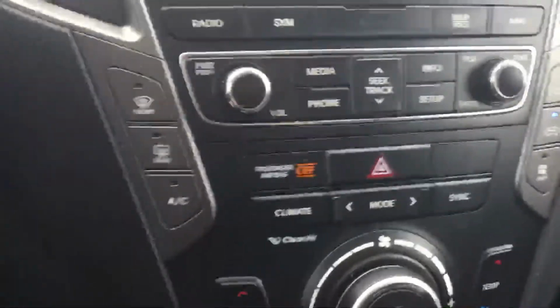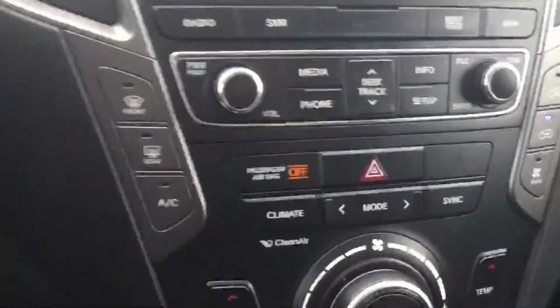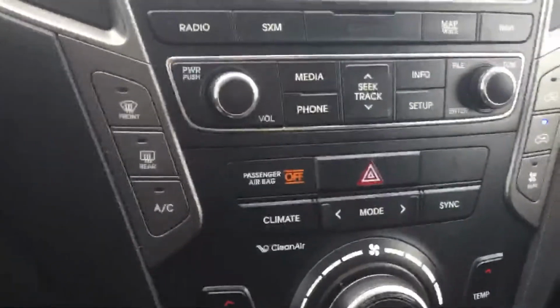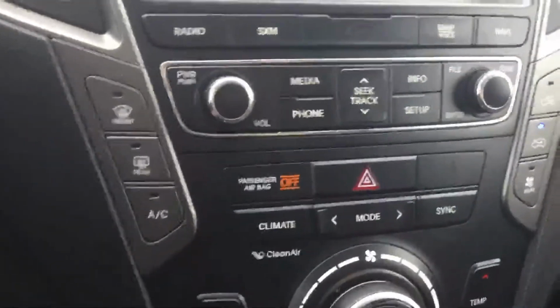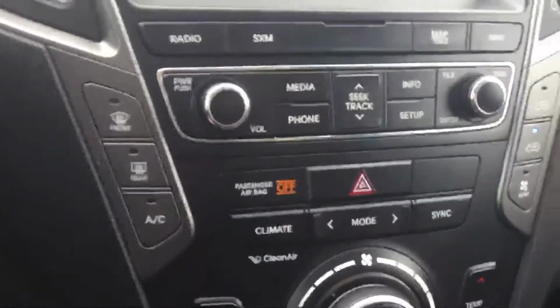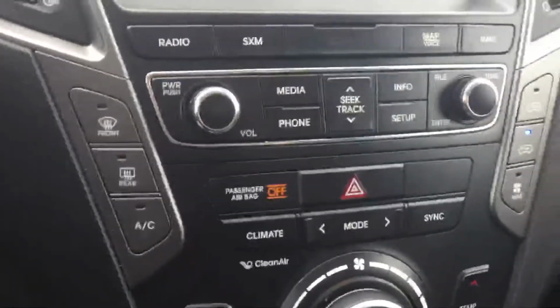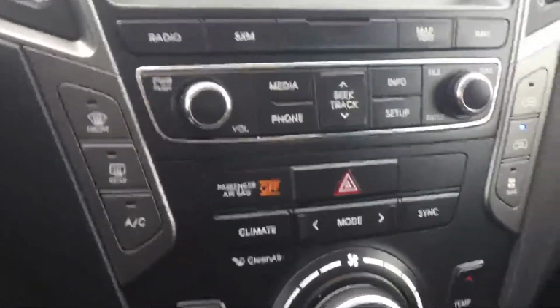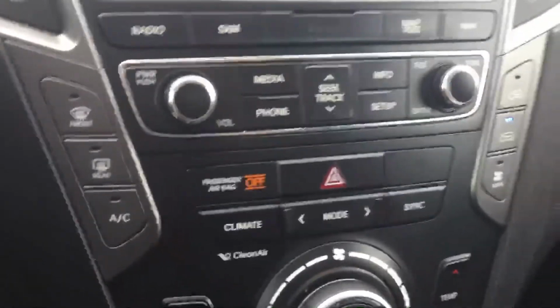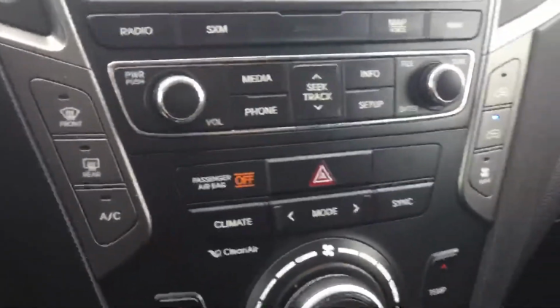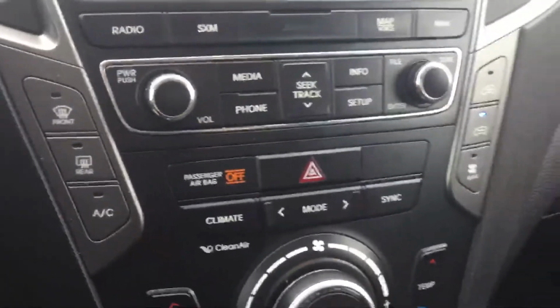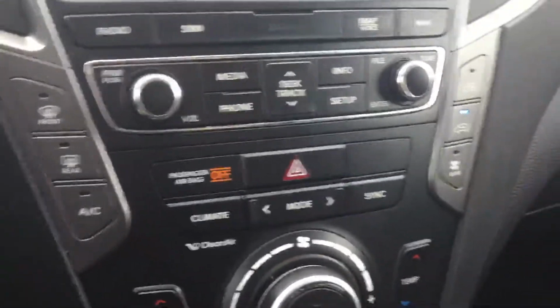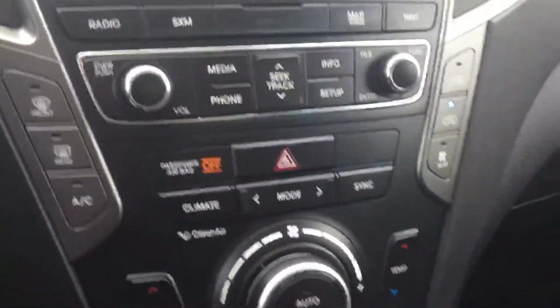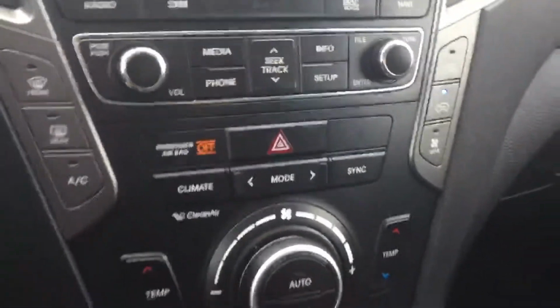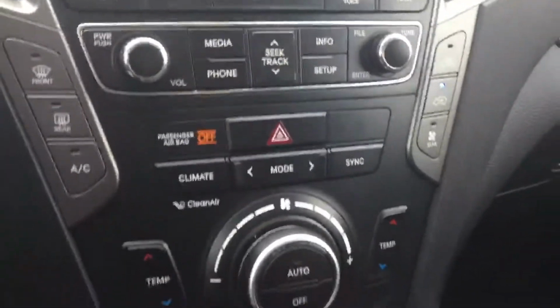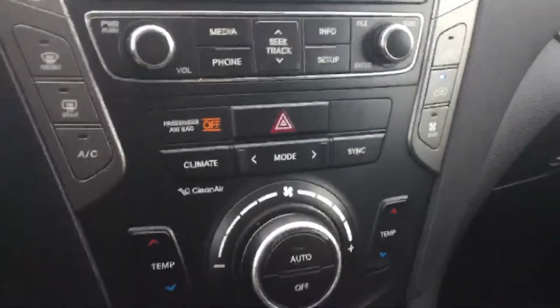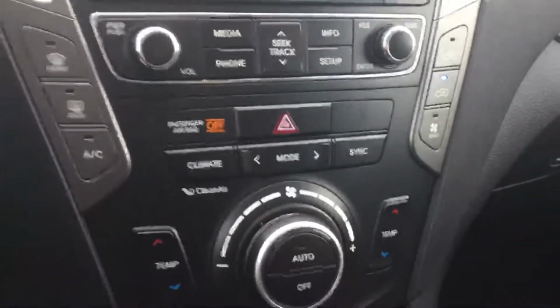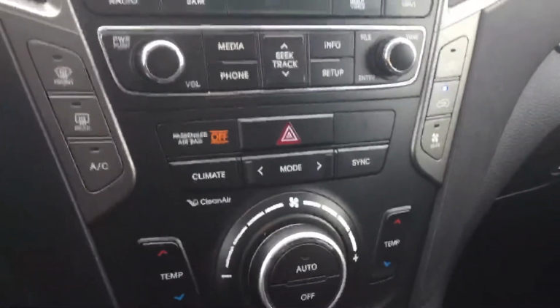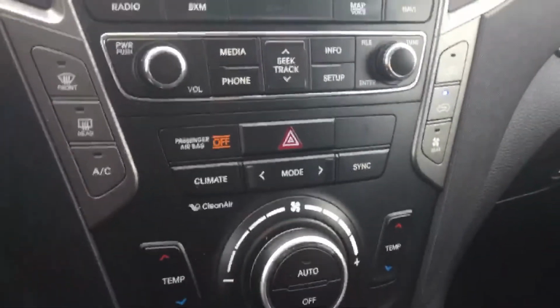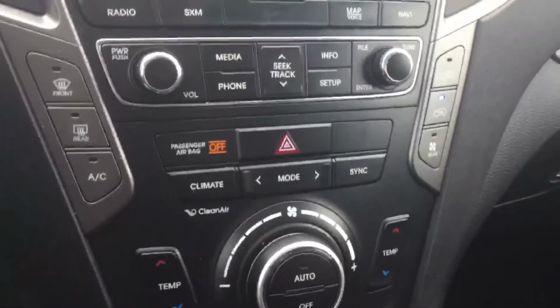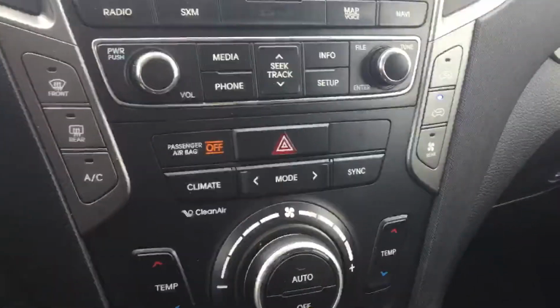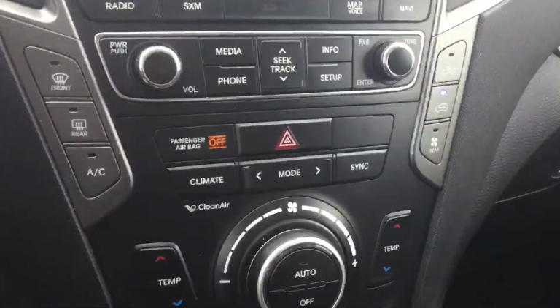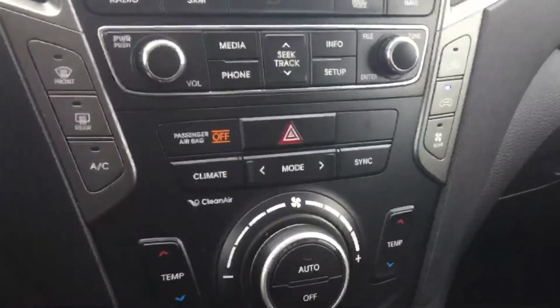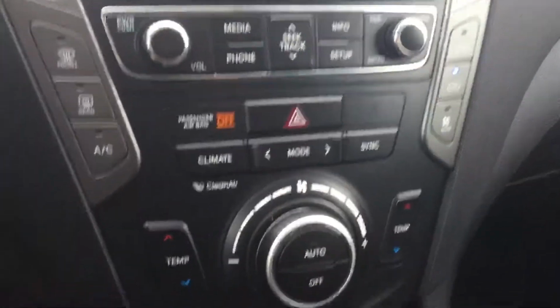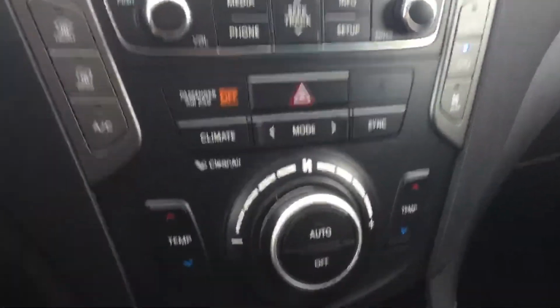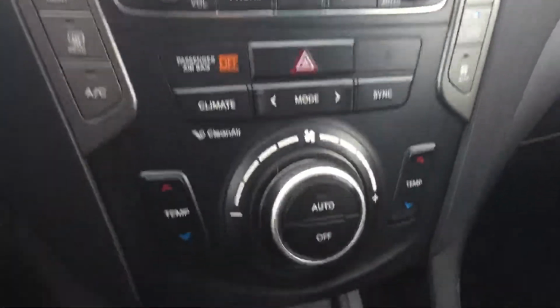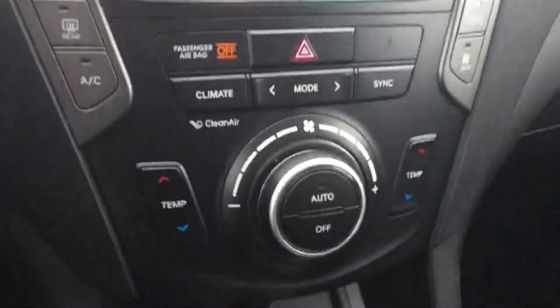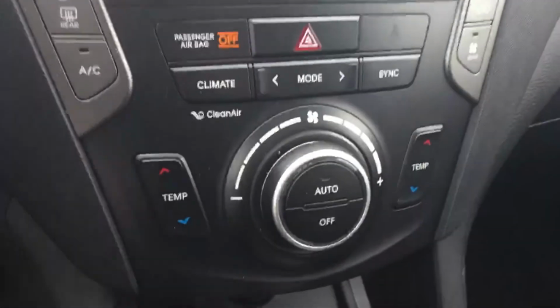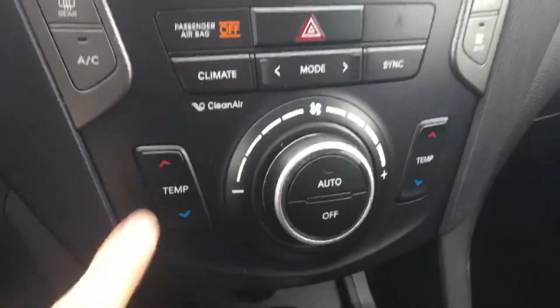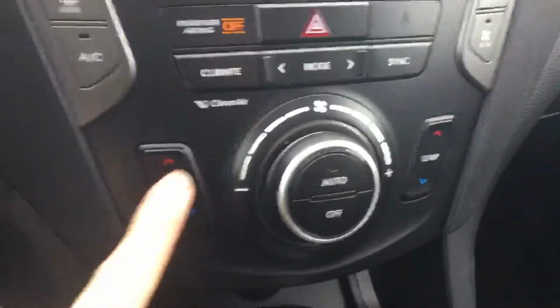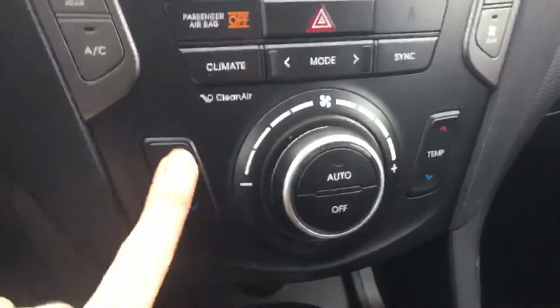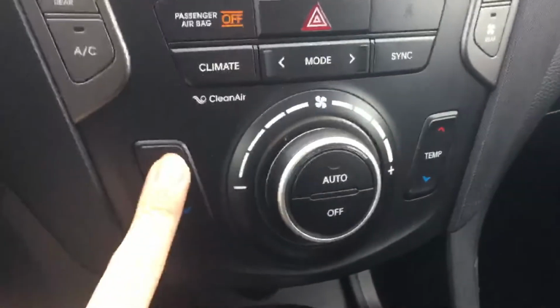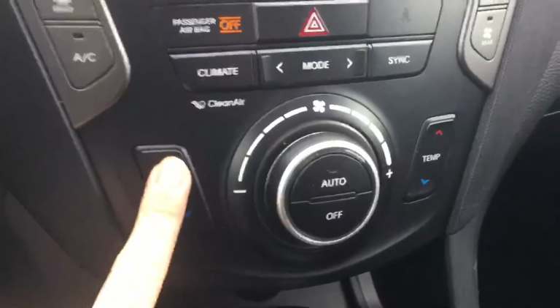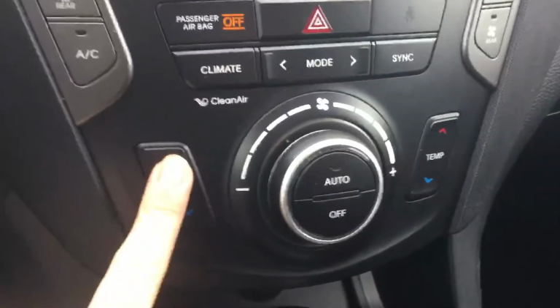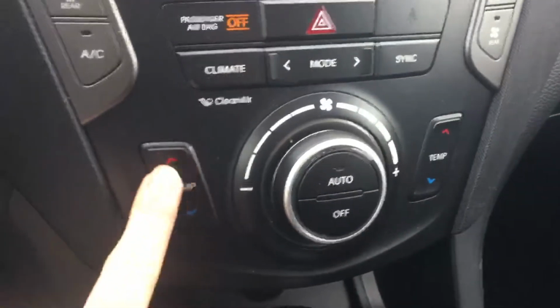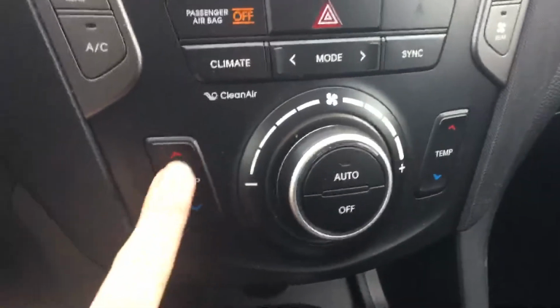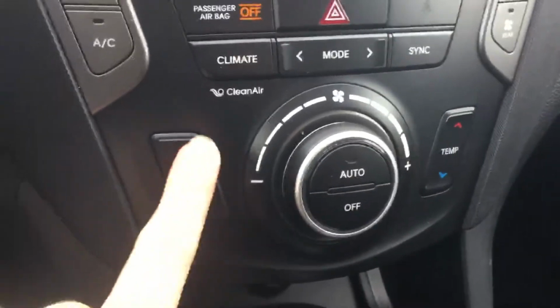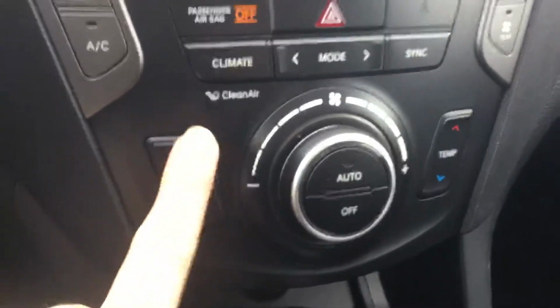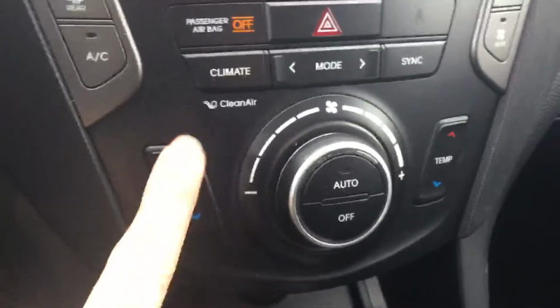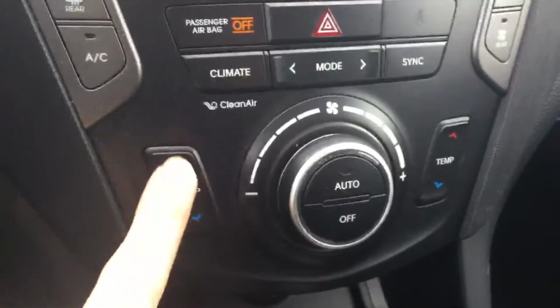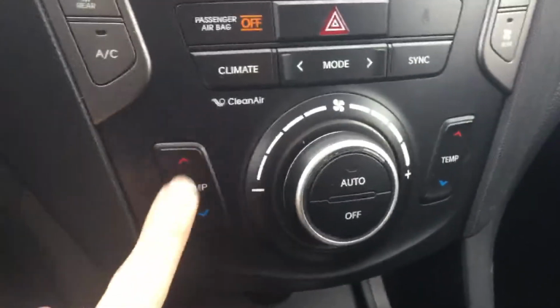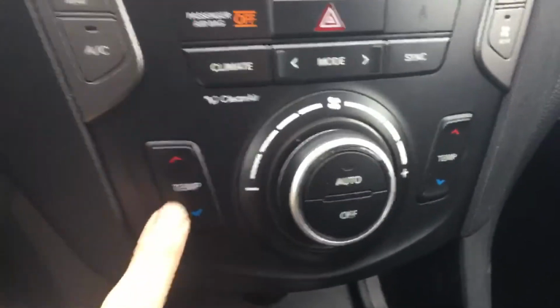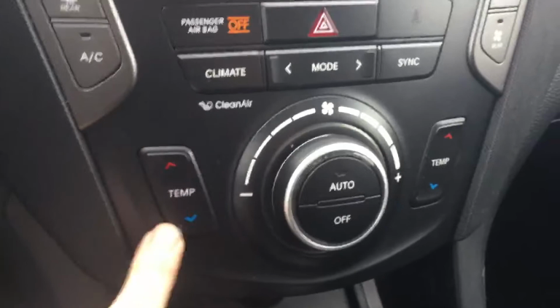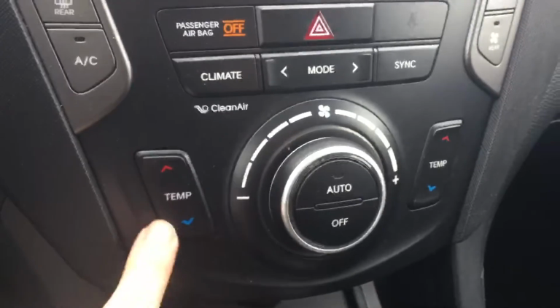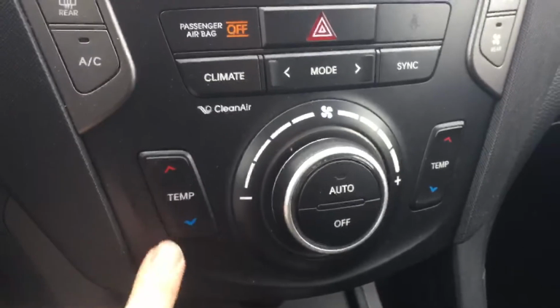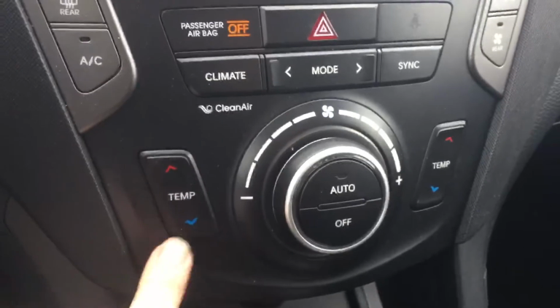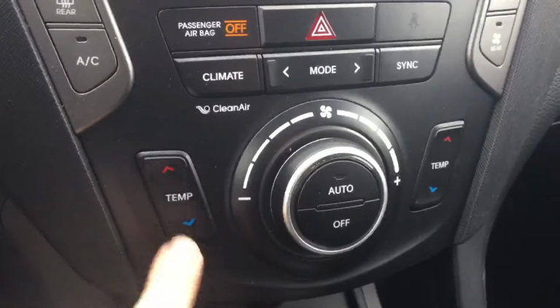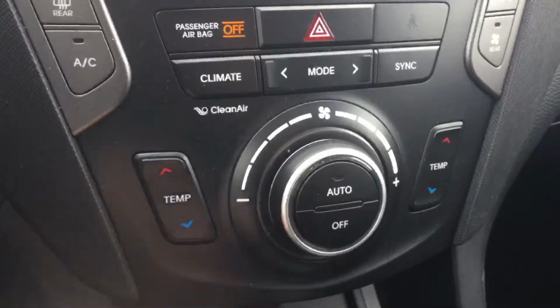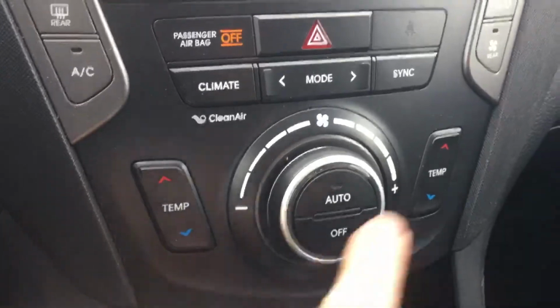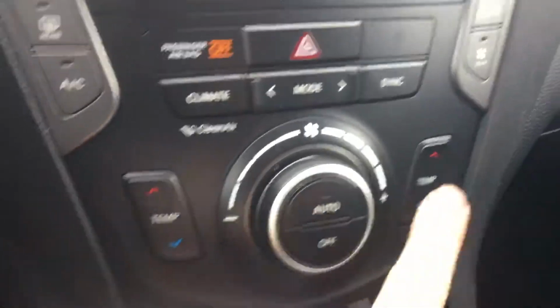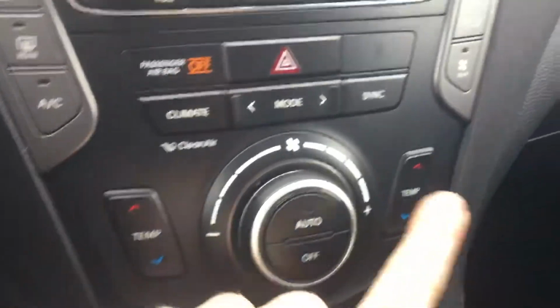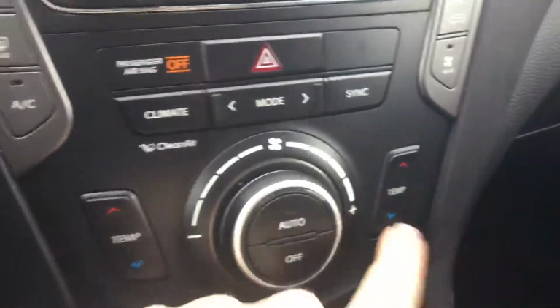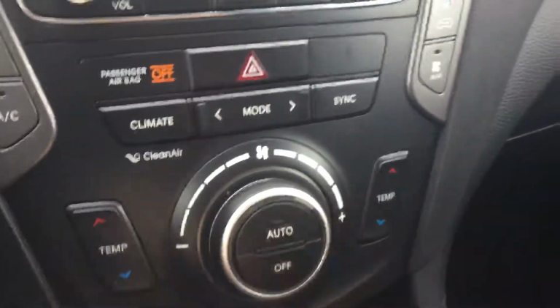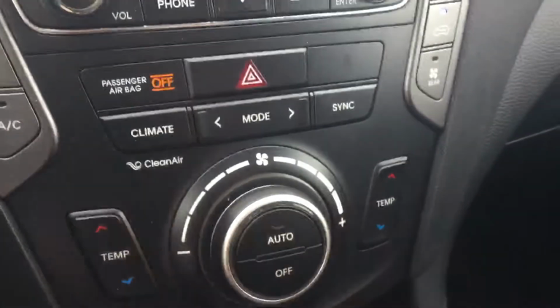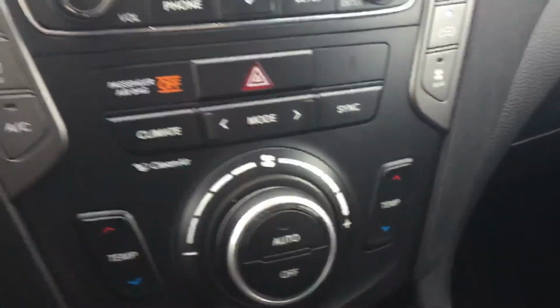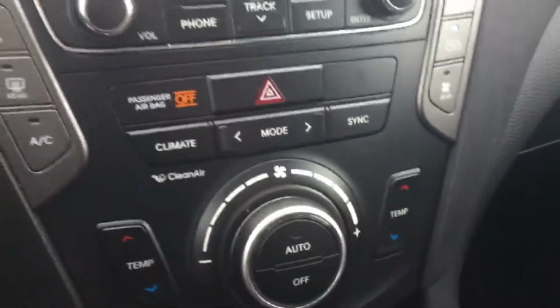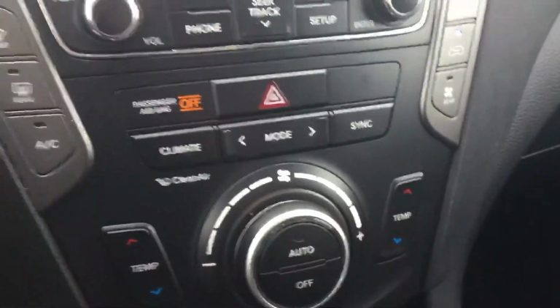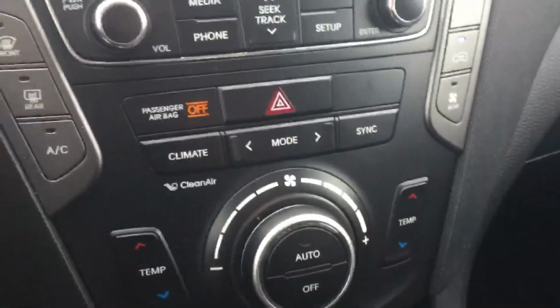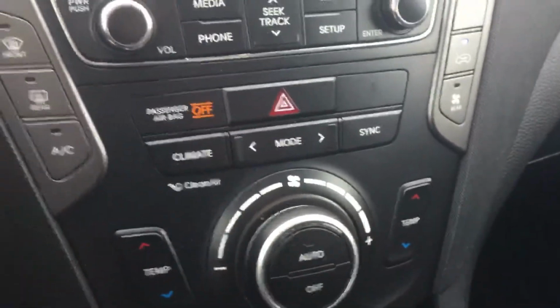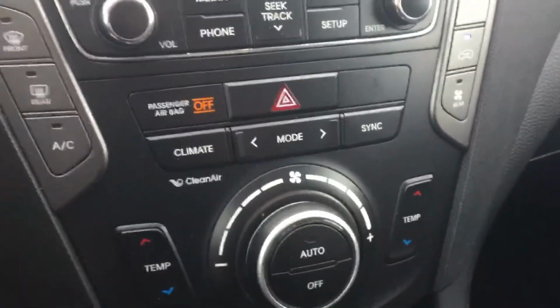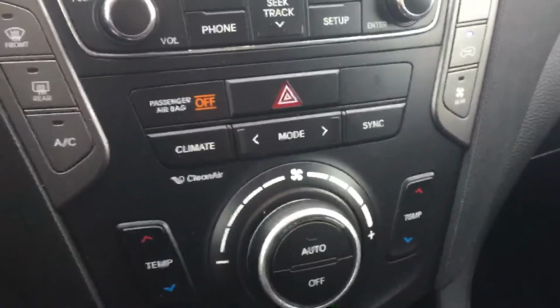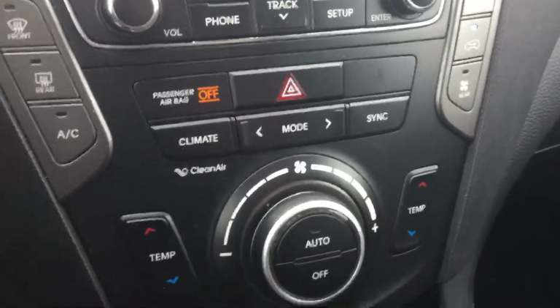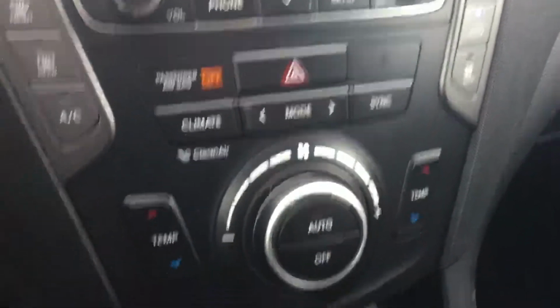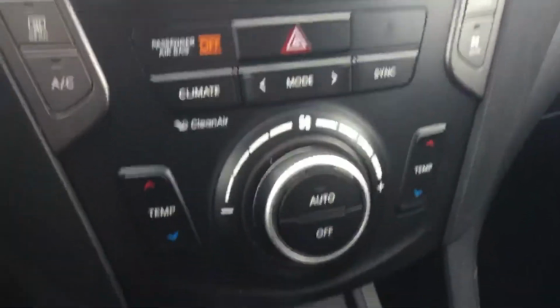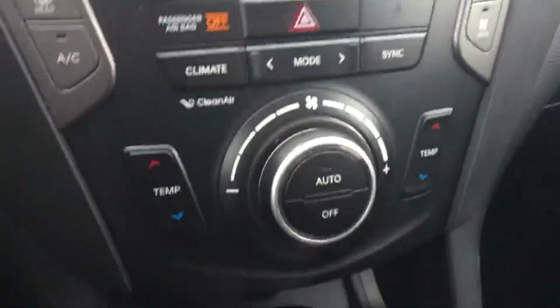Right down here is your climate control, and you have dual climate control — so the temperature on your side can be different from the temperature on the passenger side.